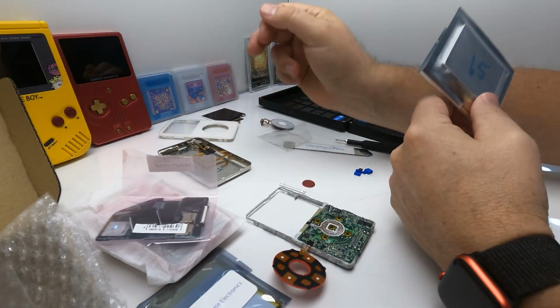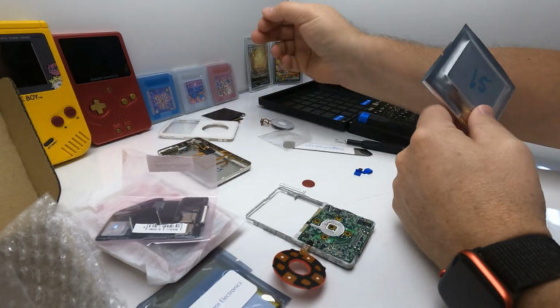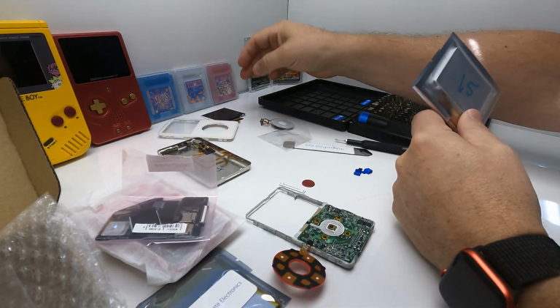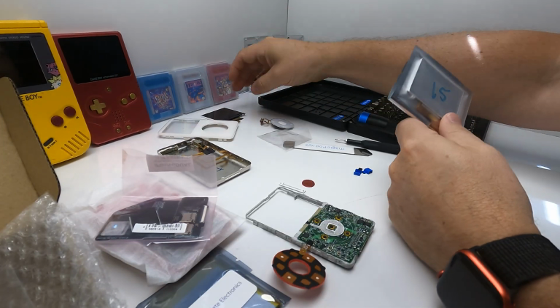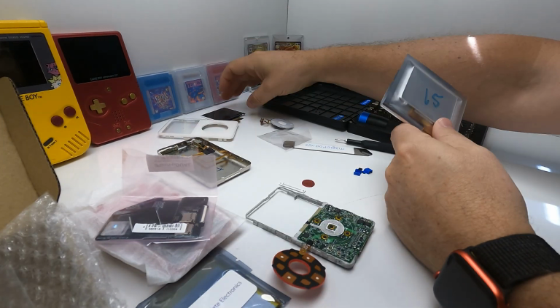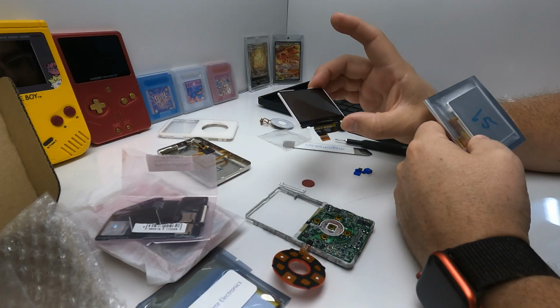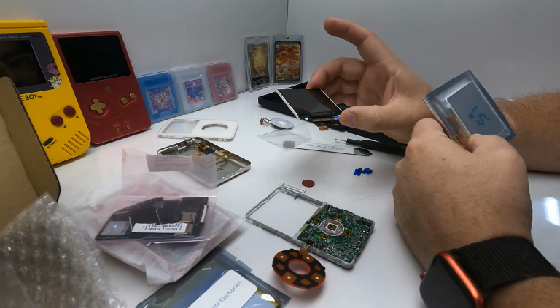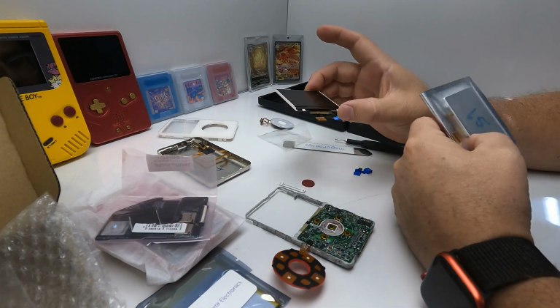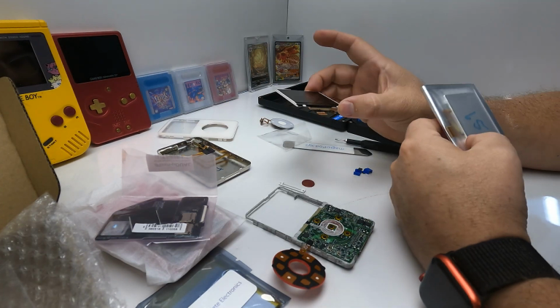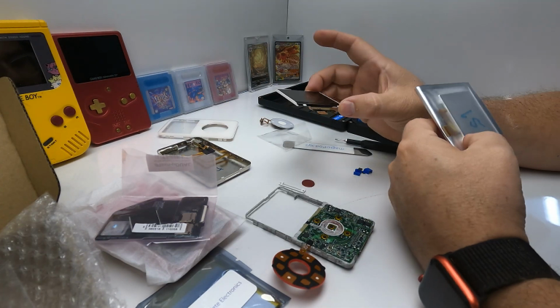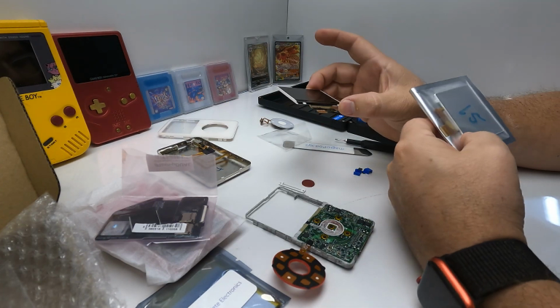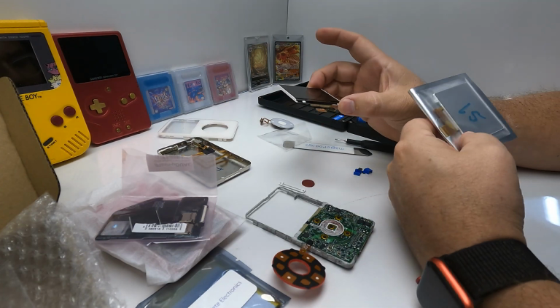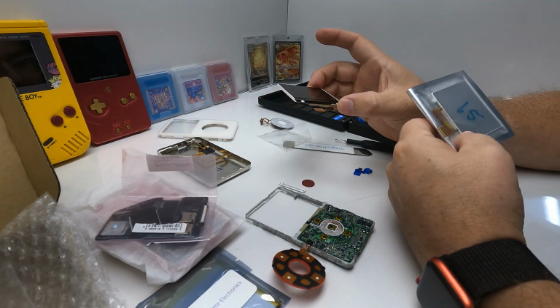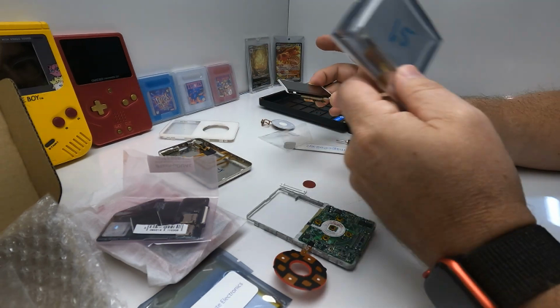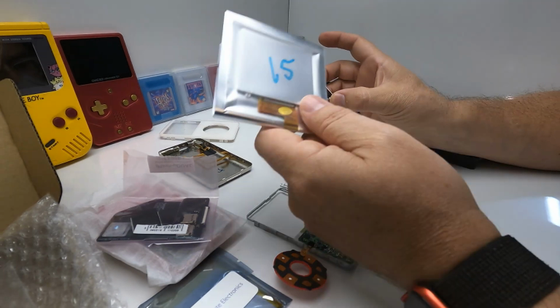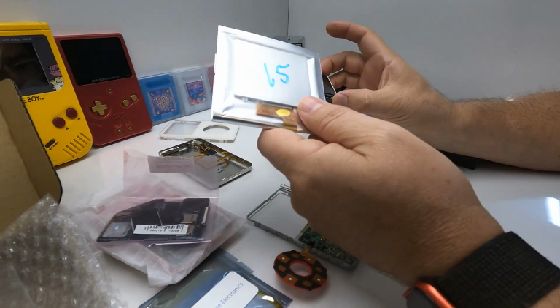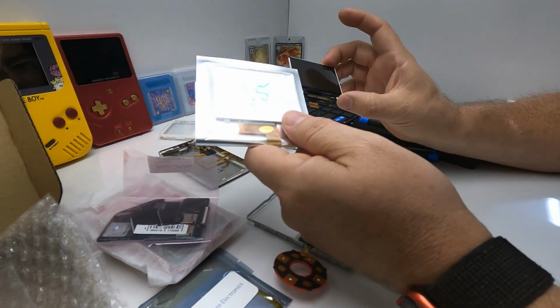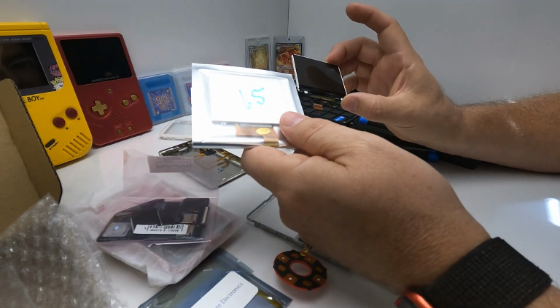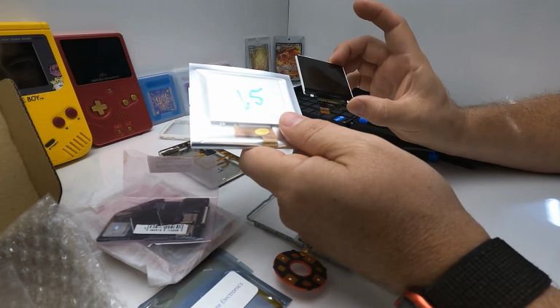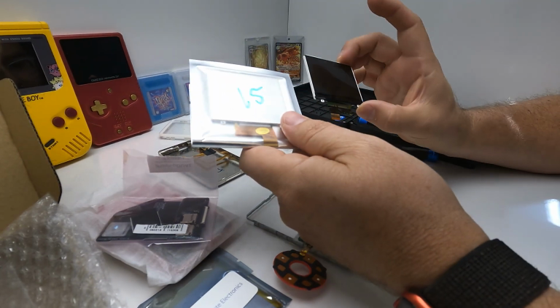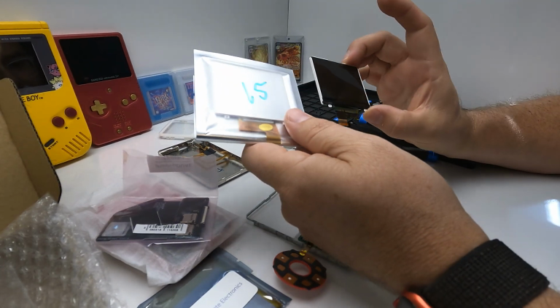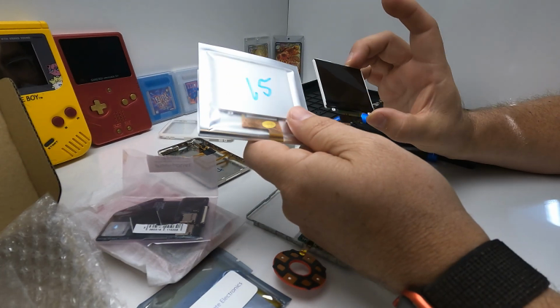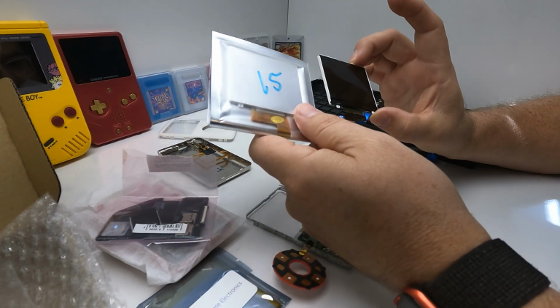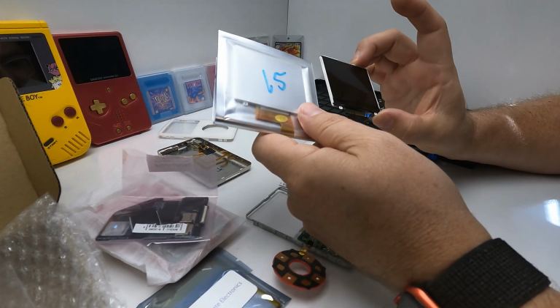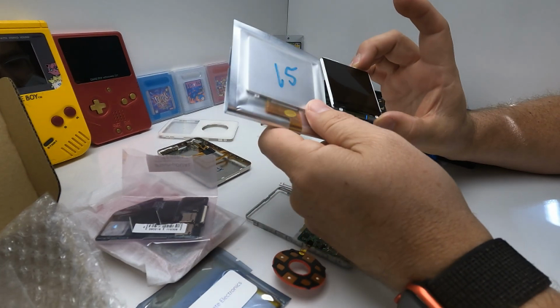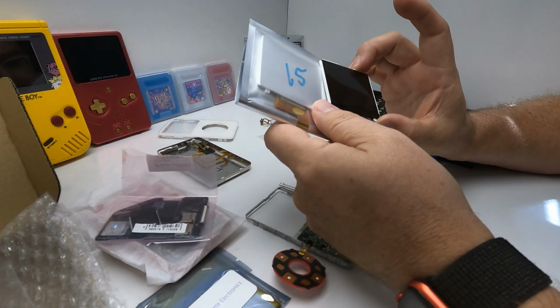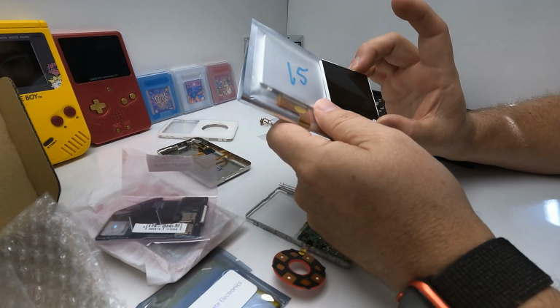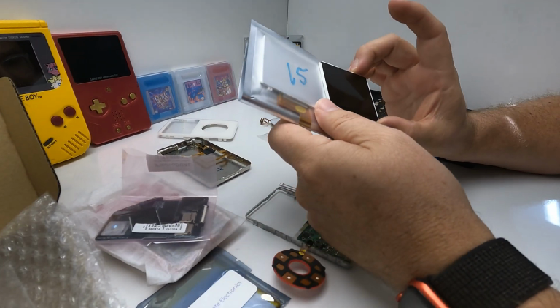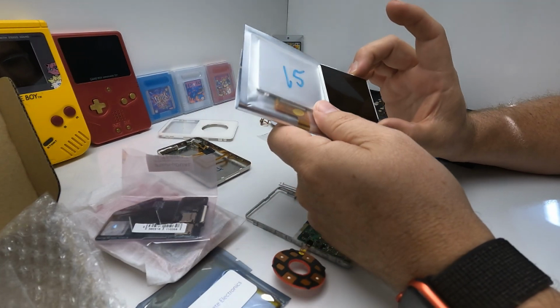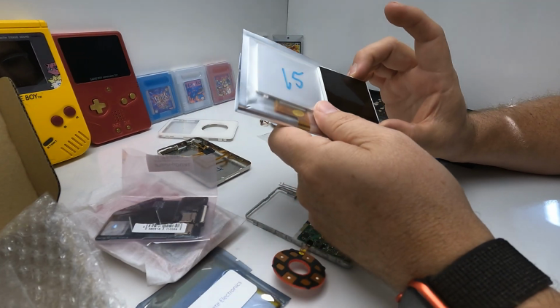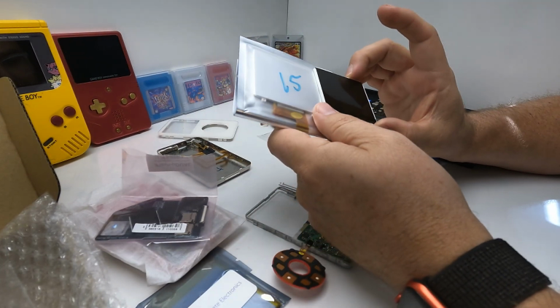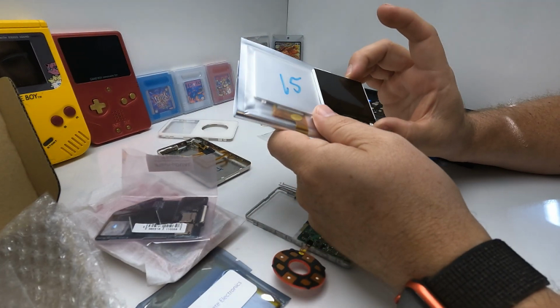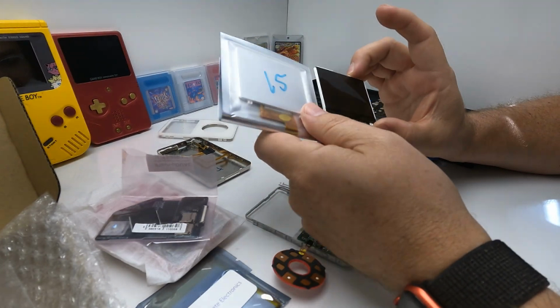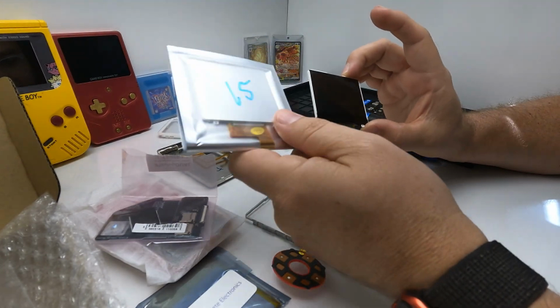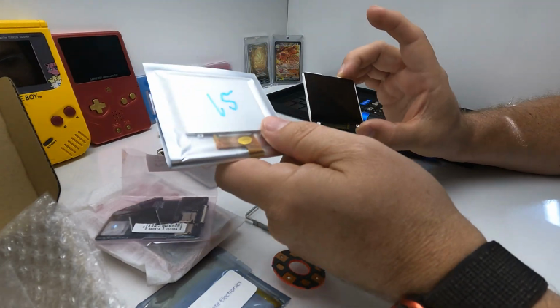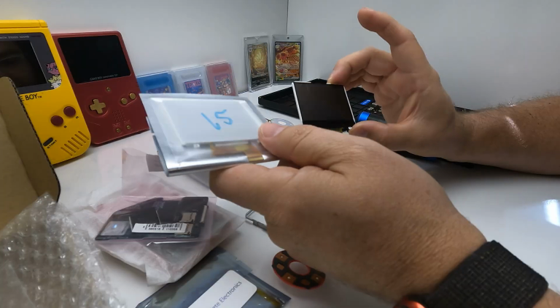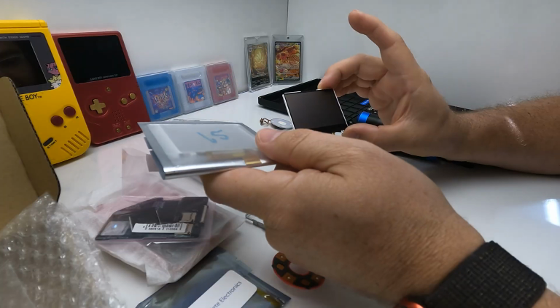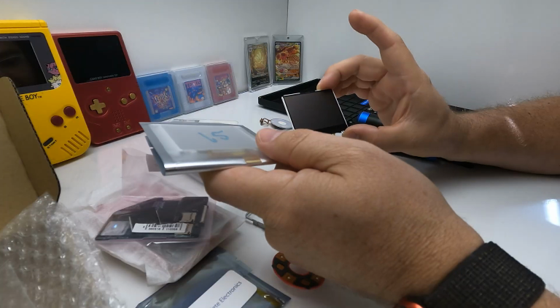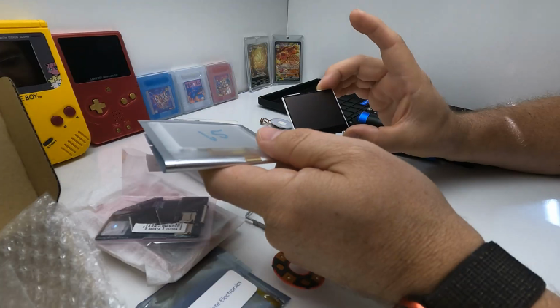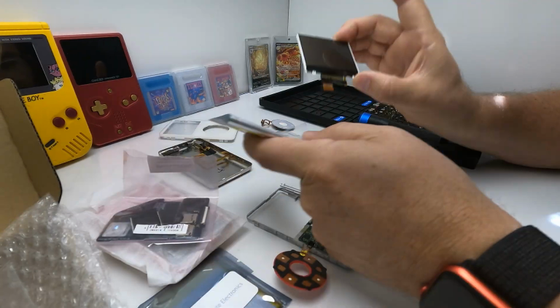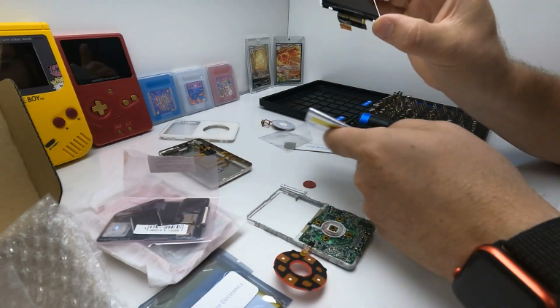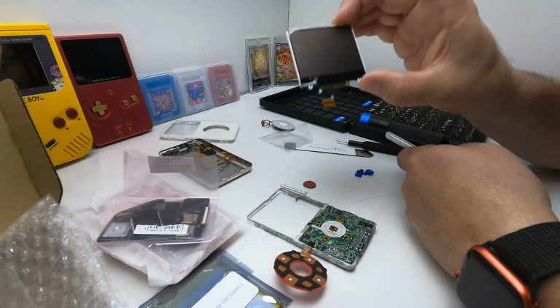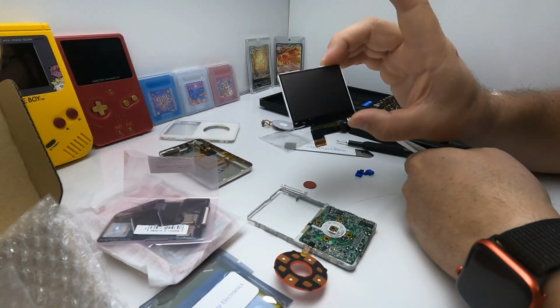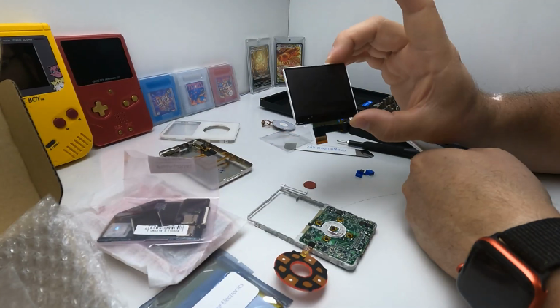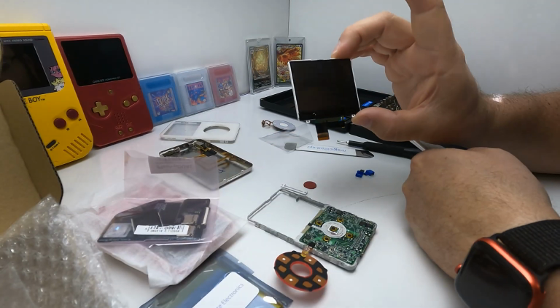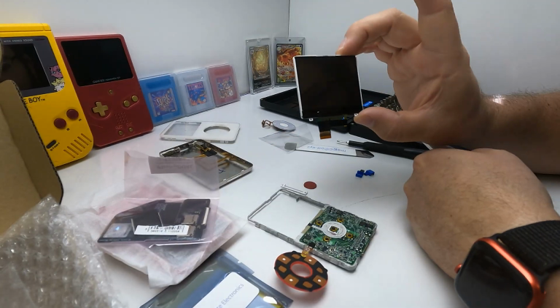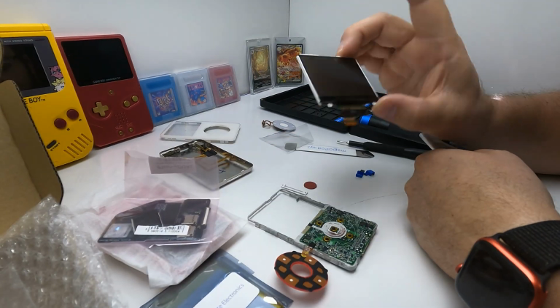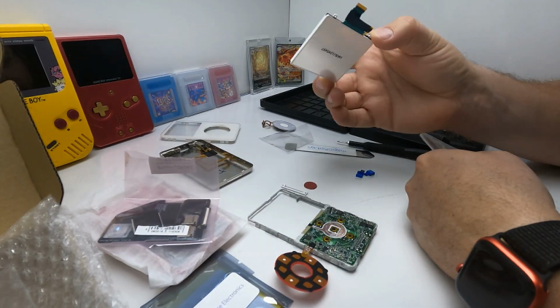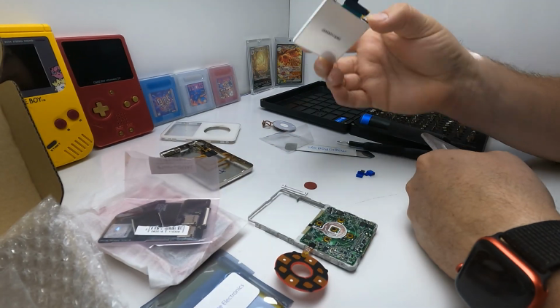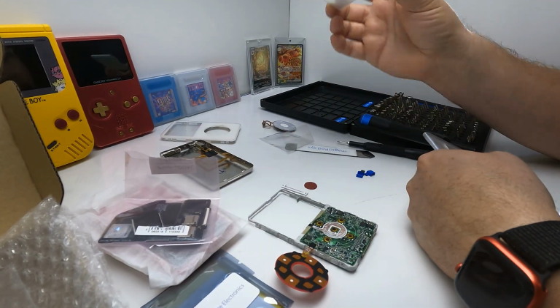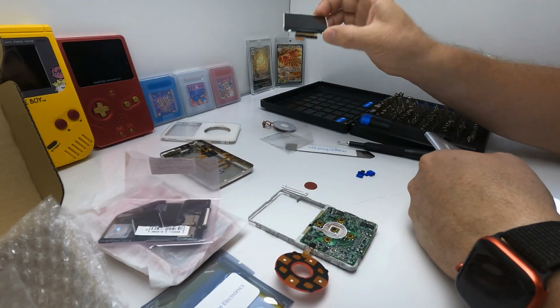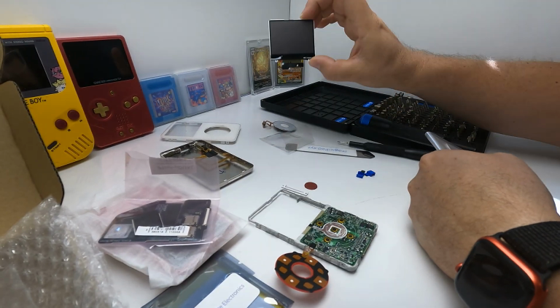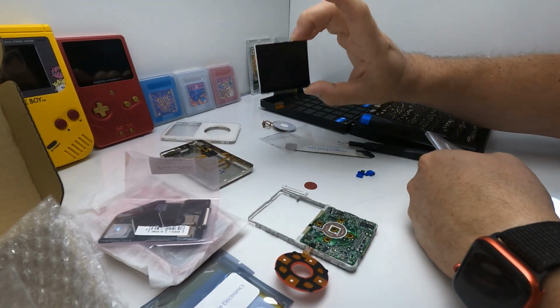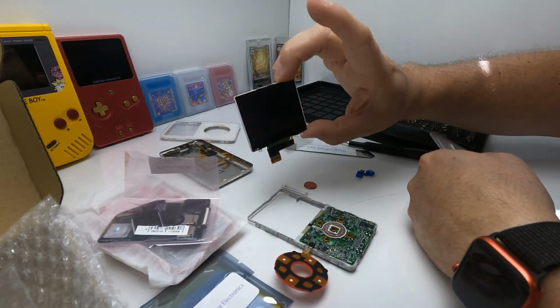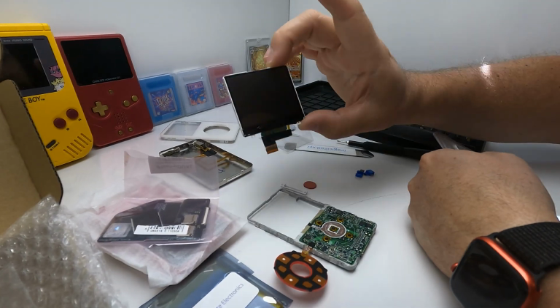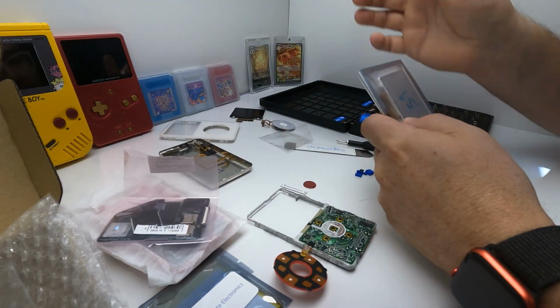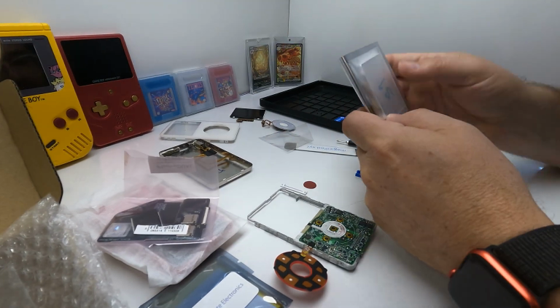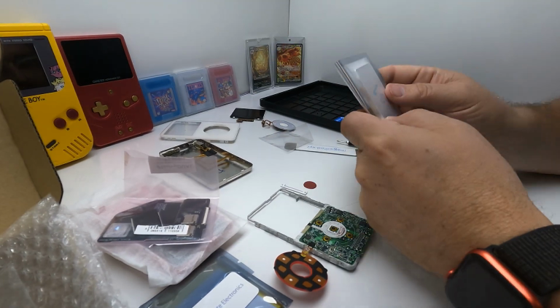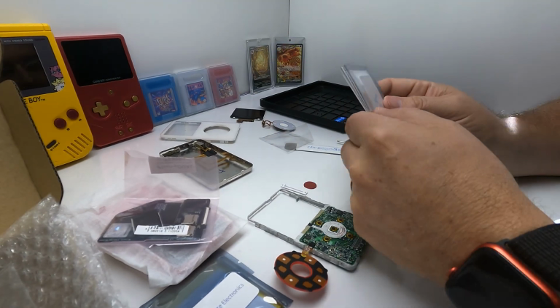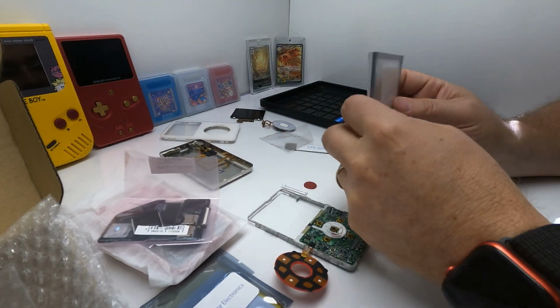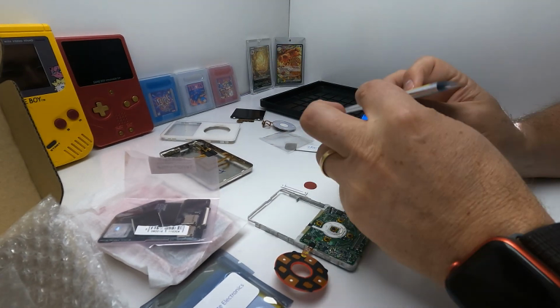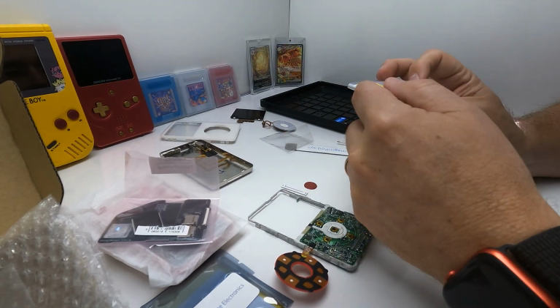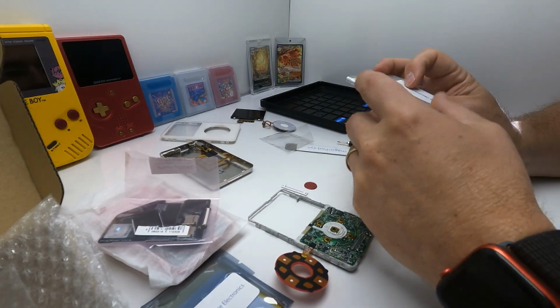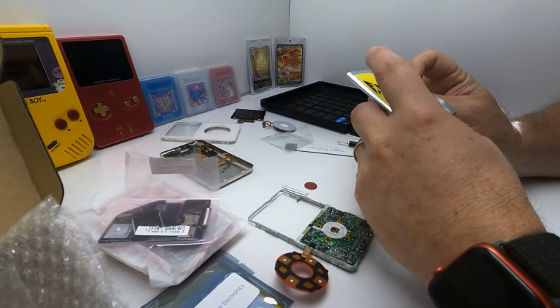I was reading that the replacement screen is a higher resolution. I don't know if it is — I didn't test it to see — but I hope it is.